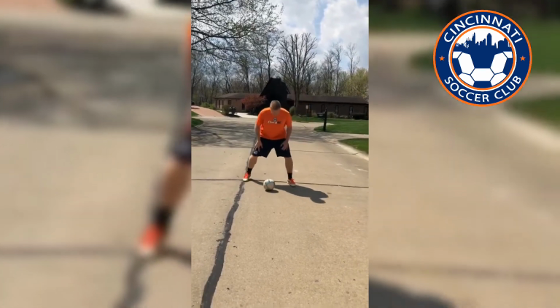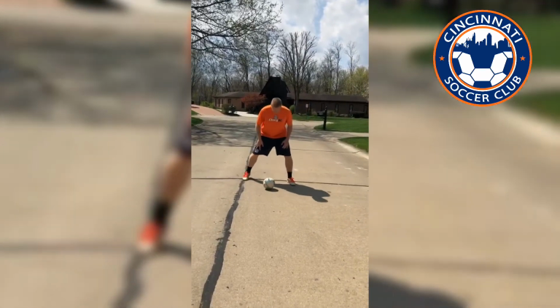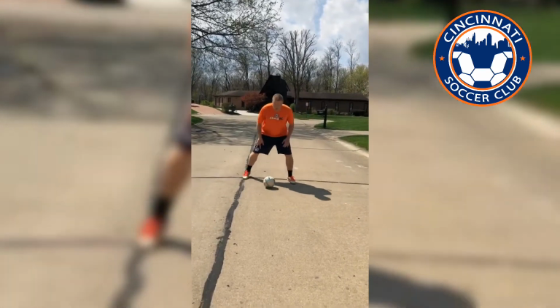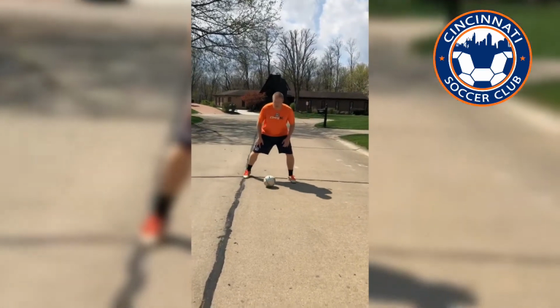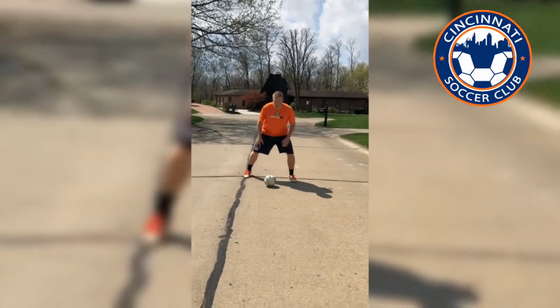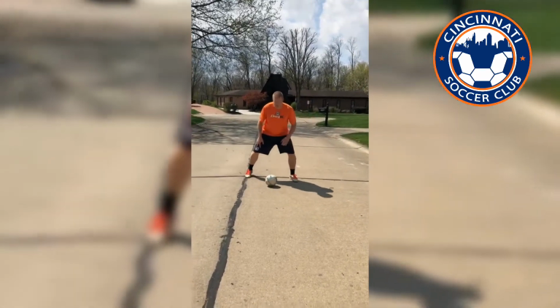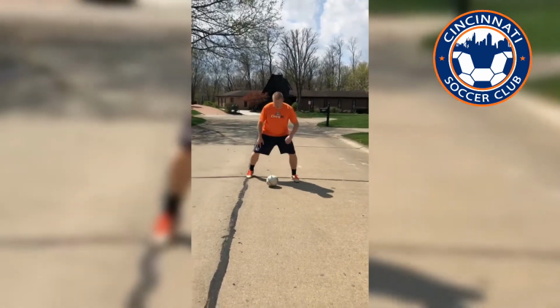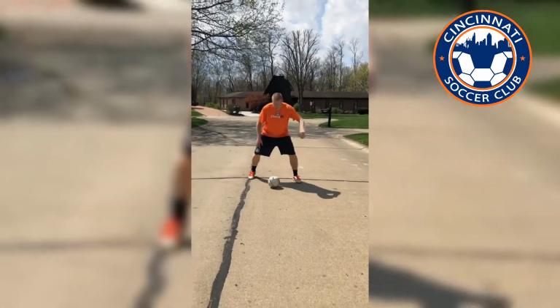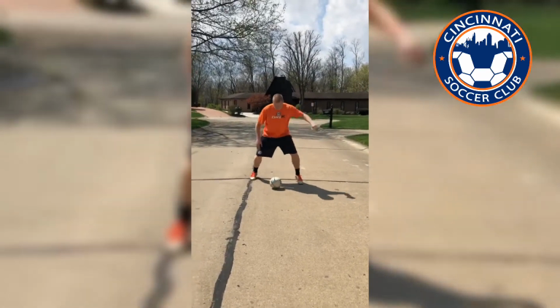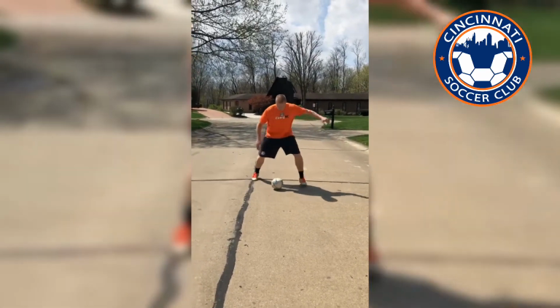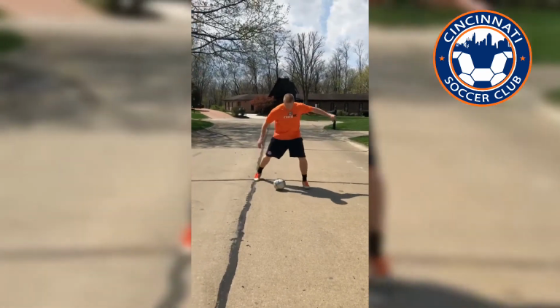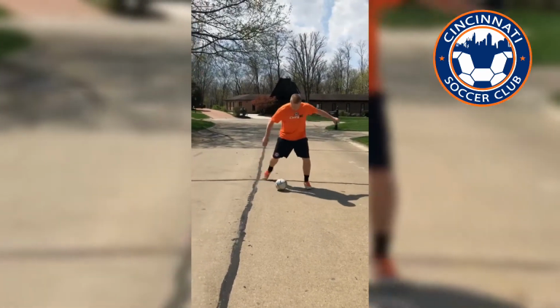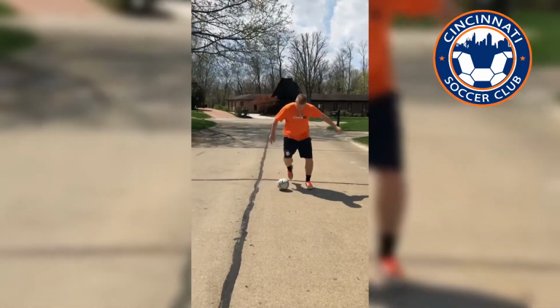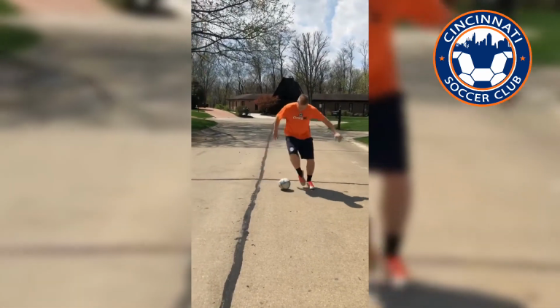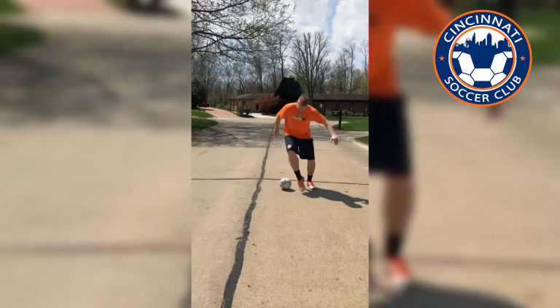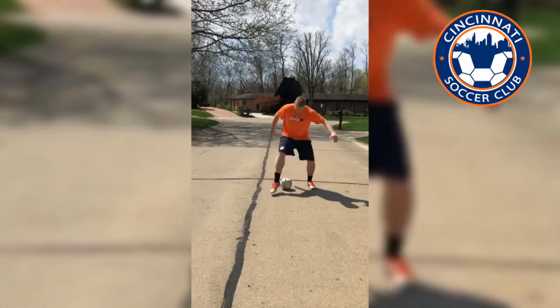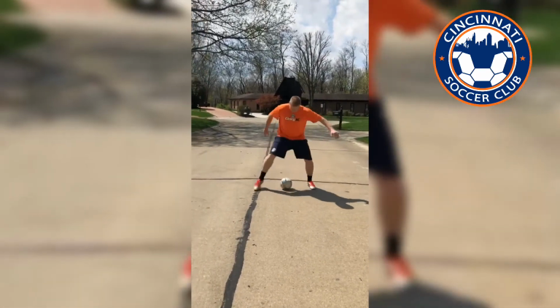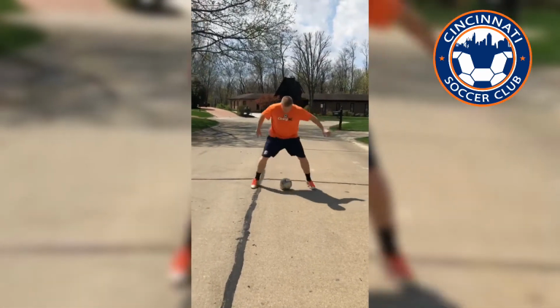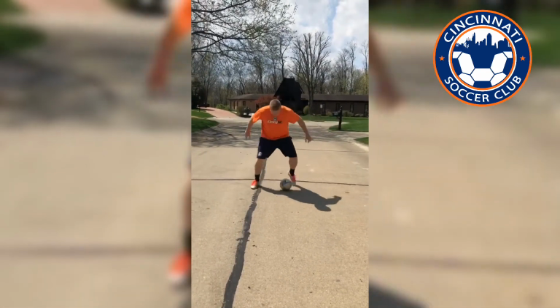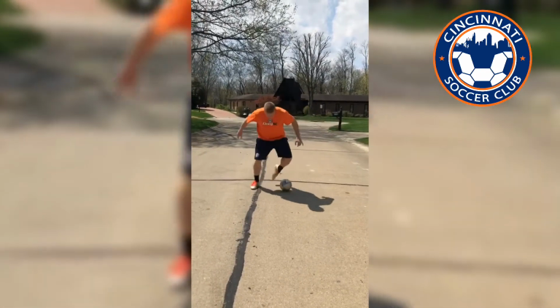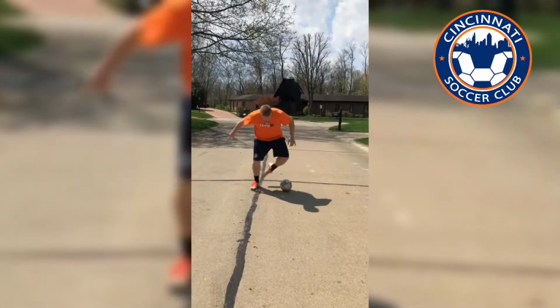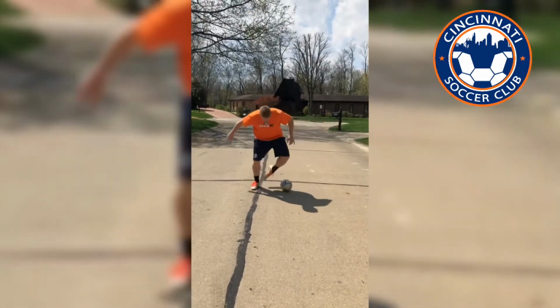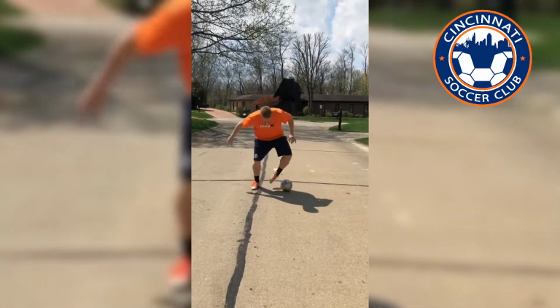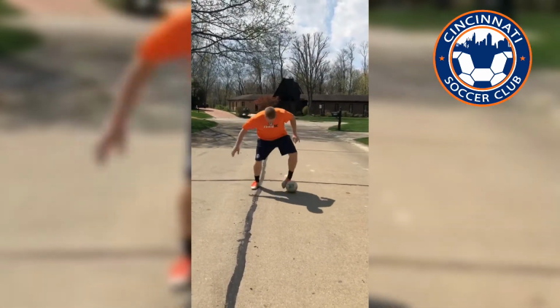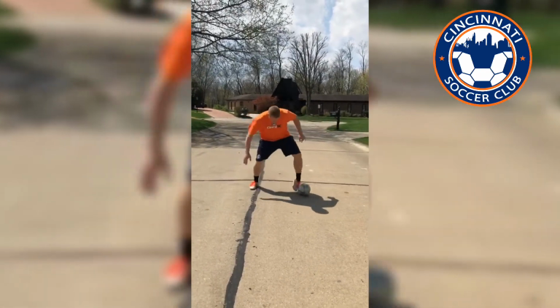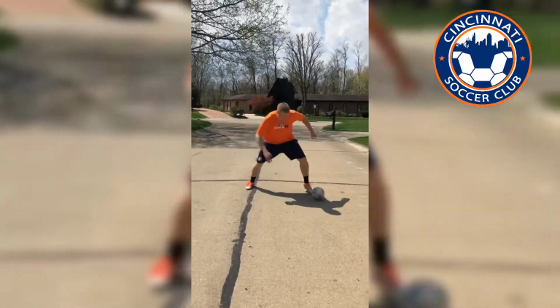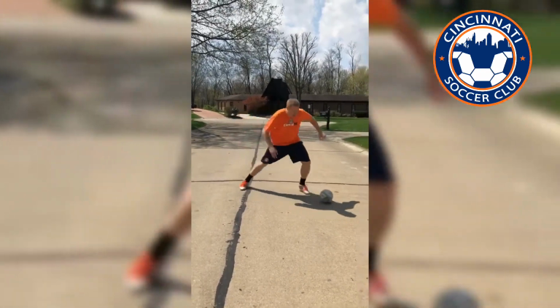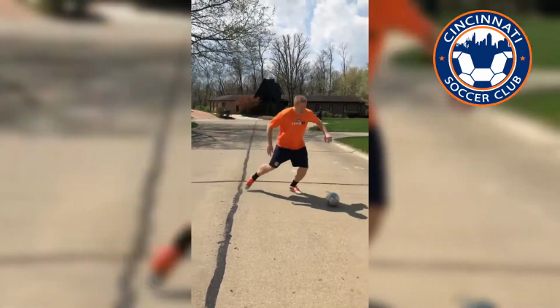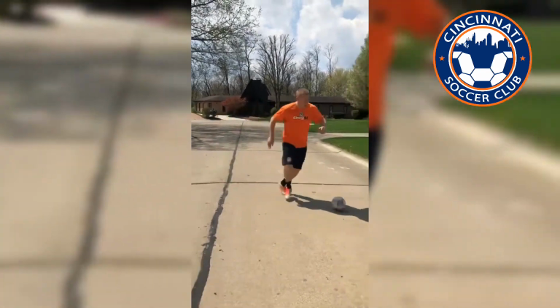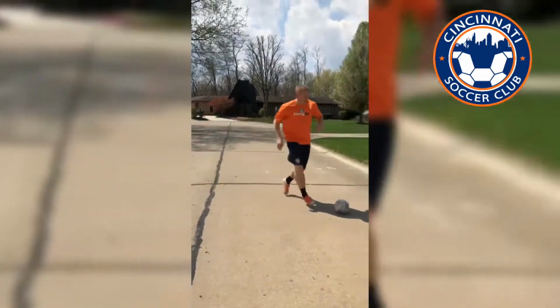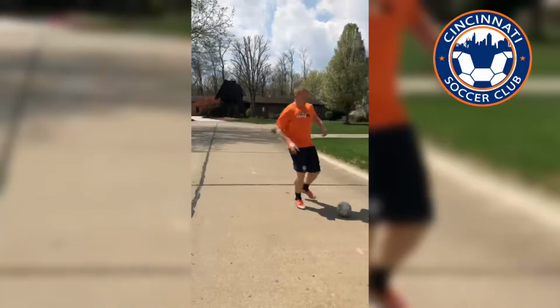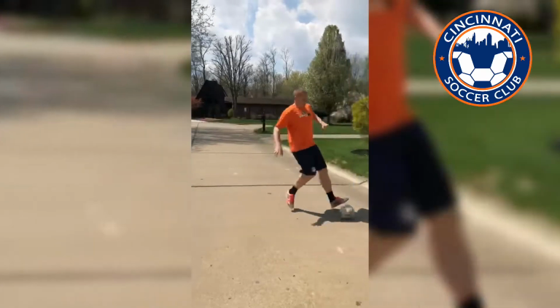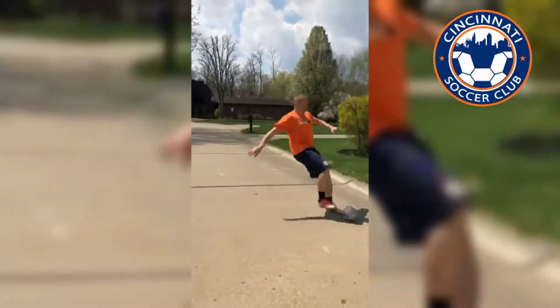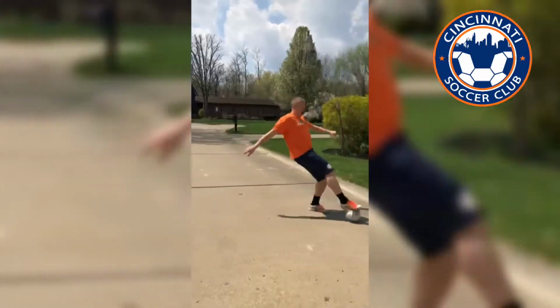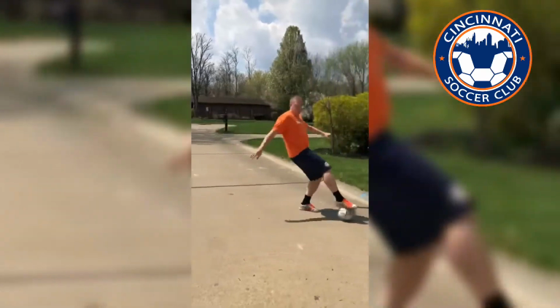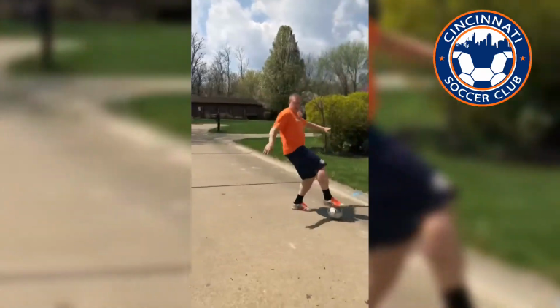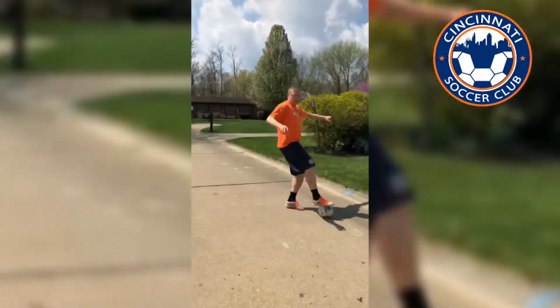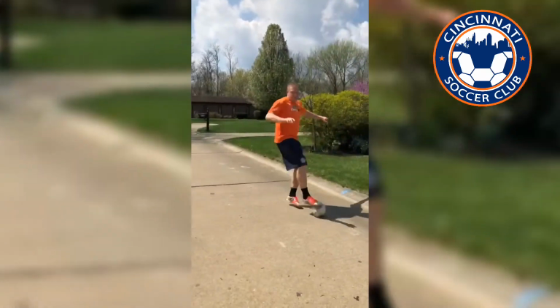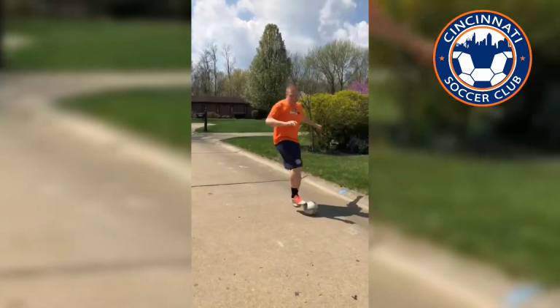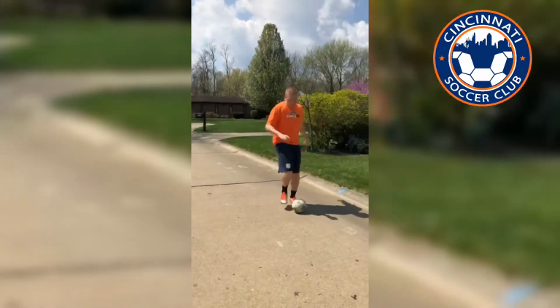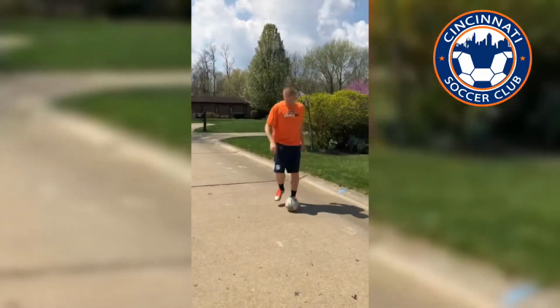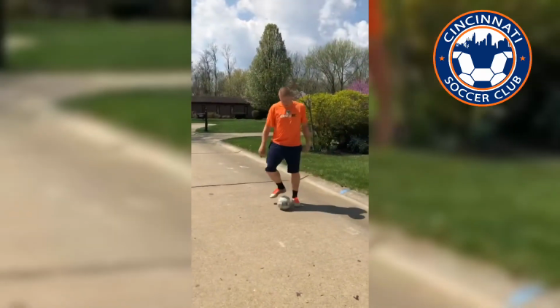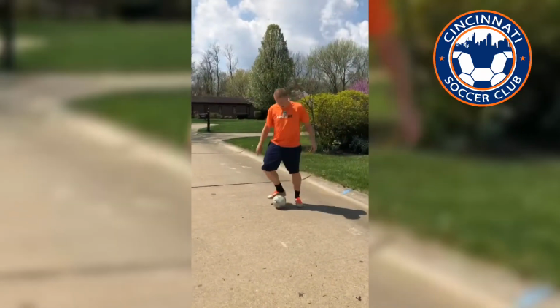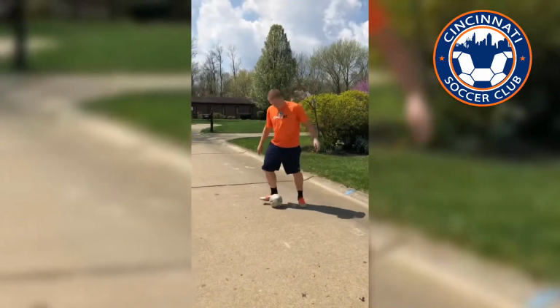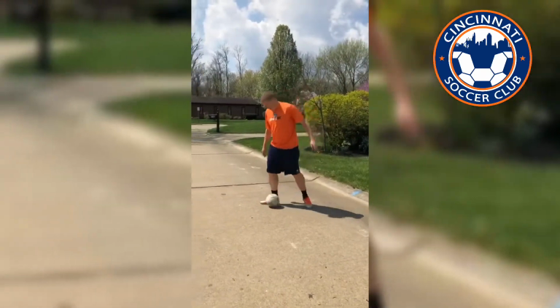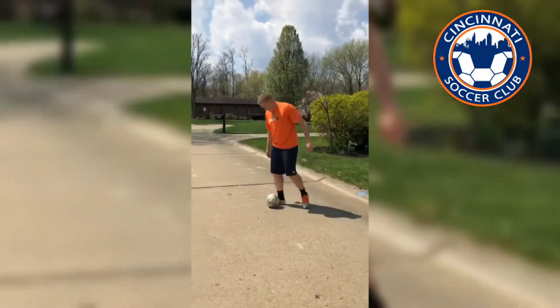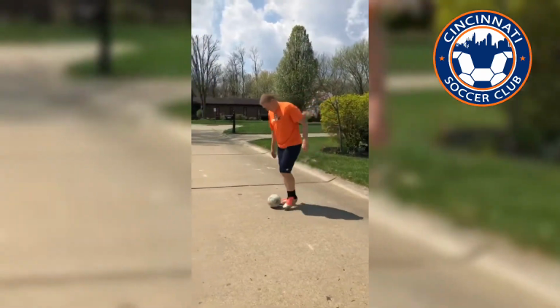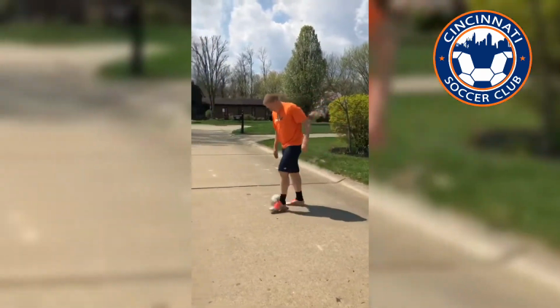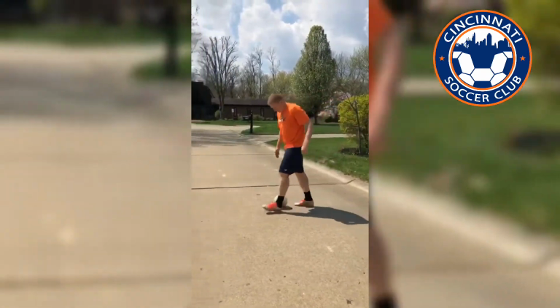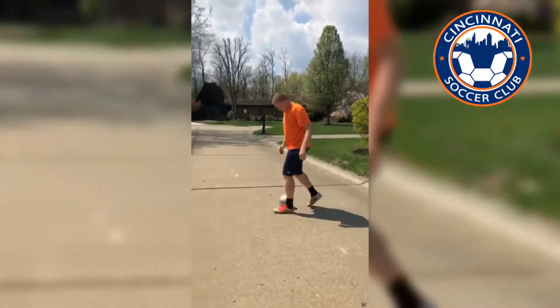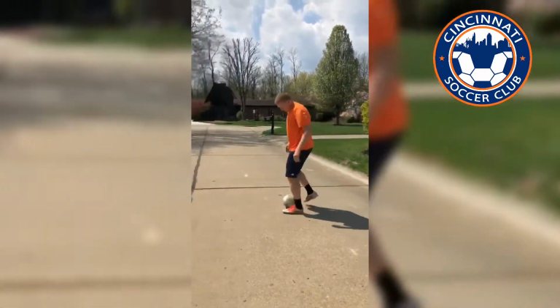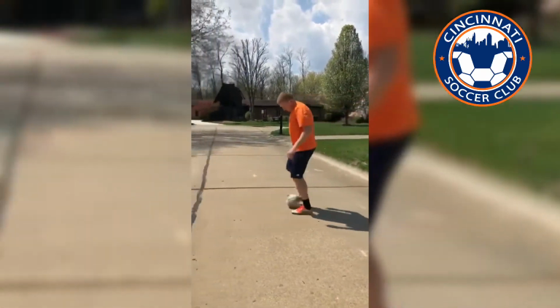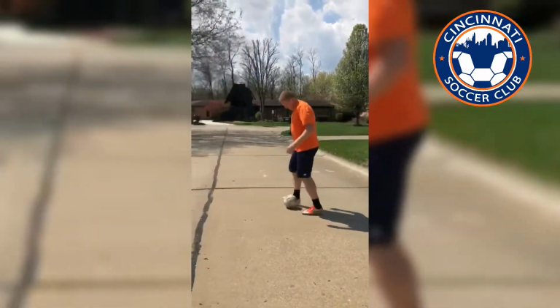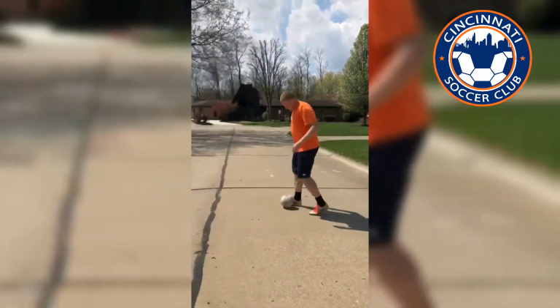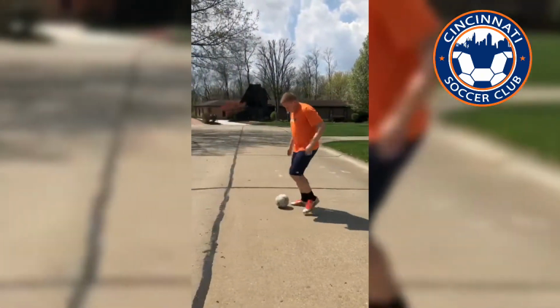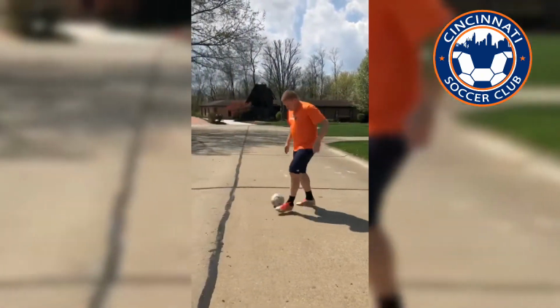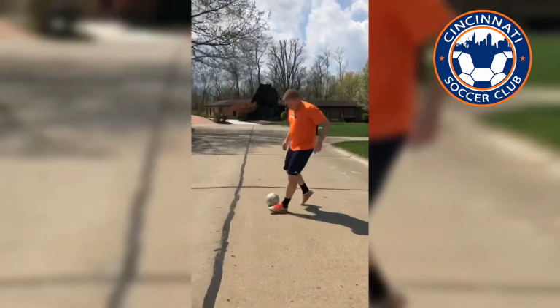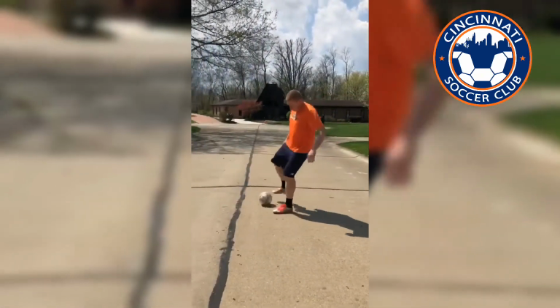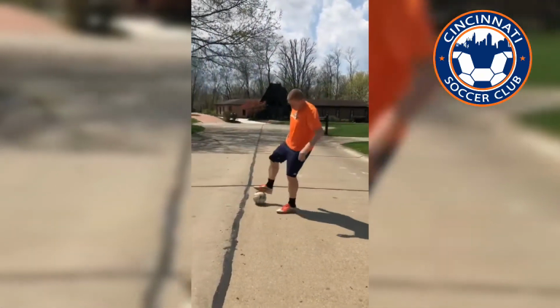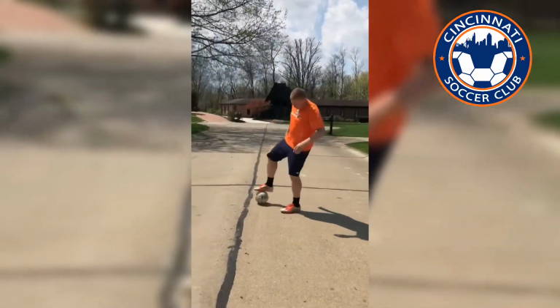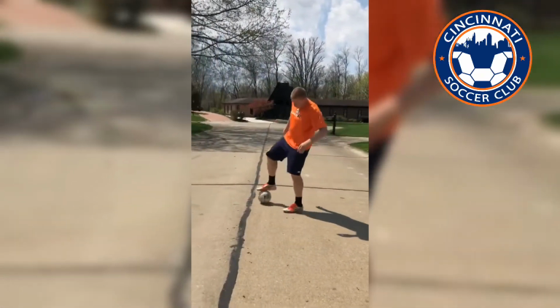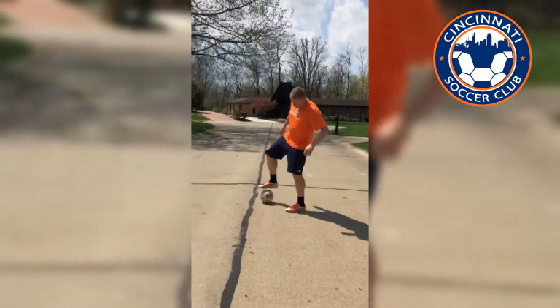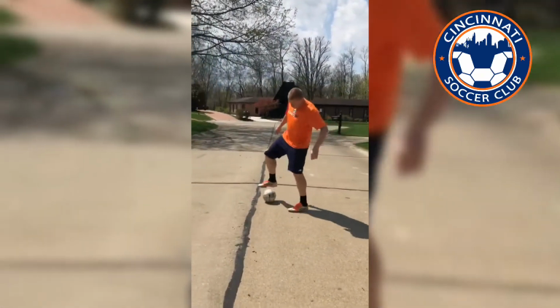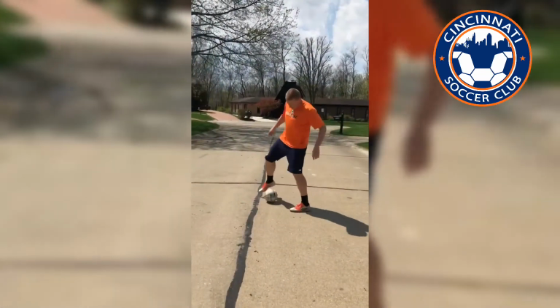So to do the scissors, we're going to come around the outside of the ball and escape with our other foot. You can use both feet for that.